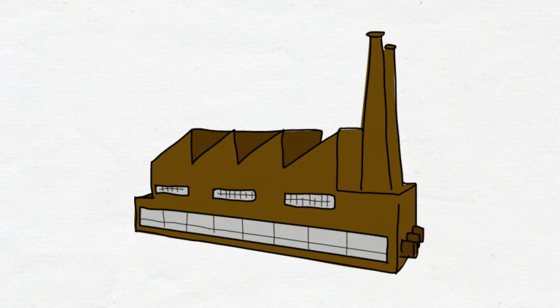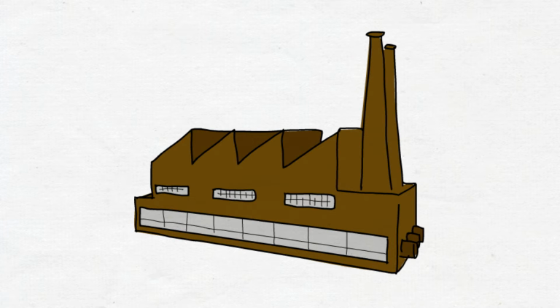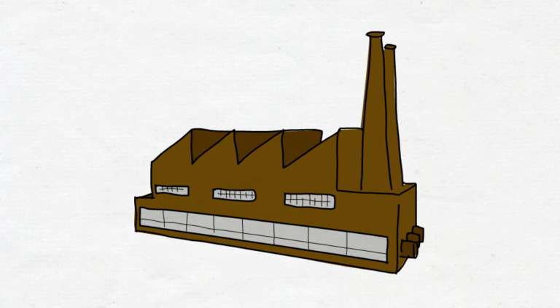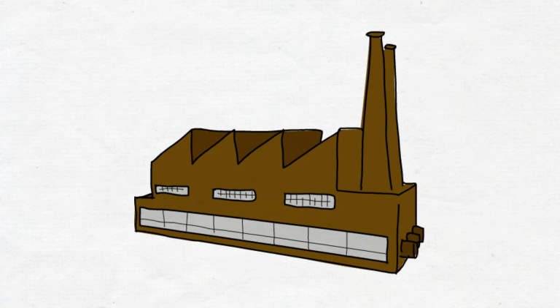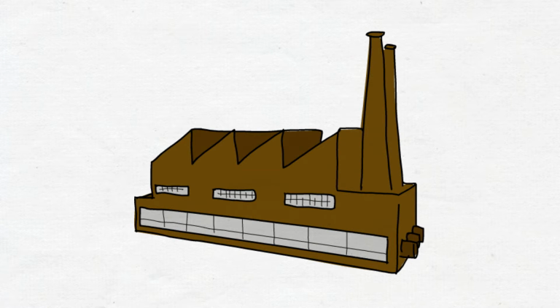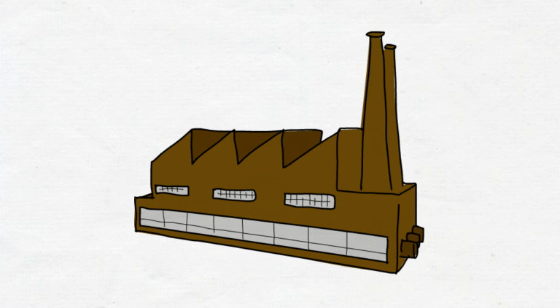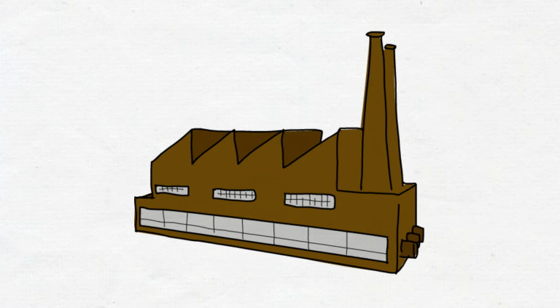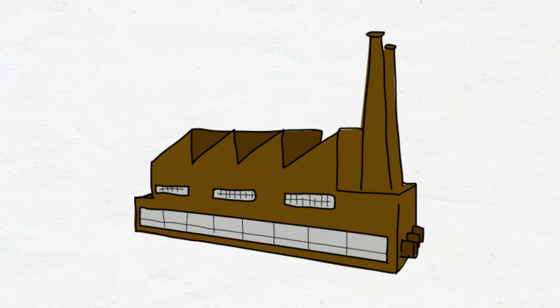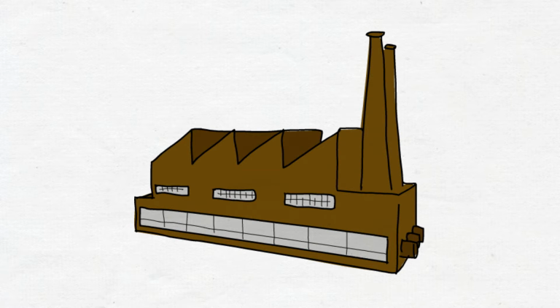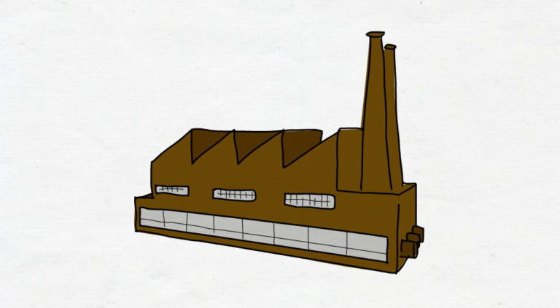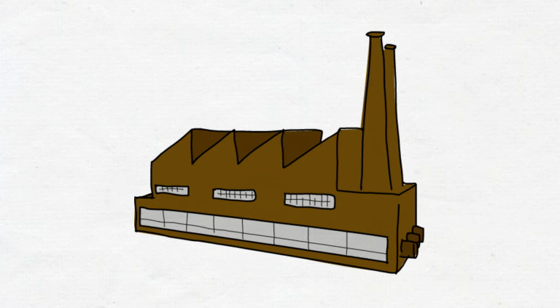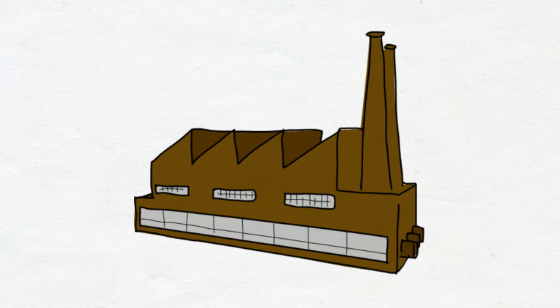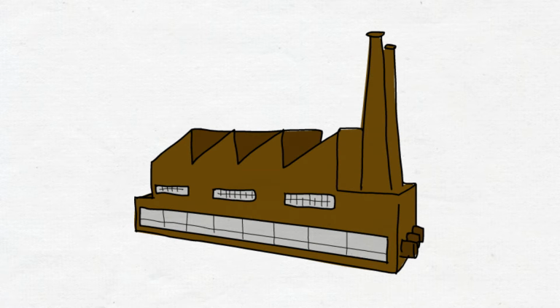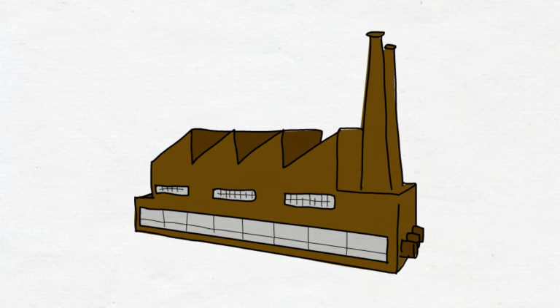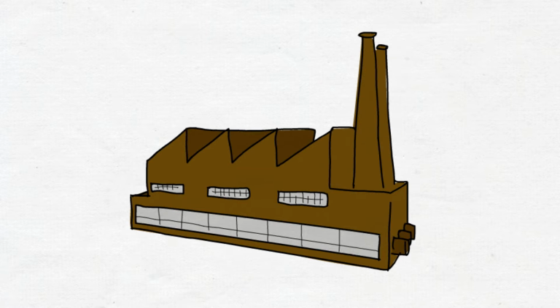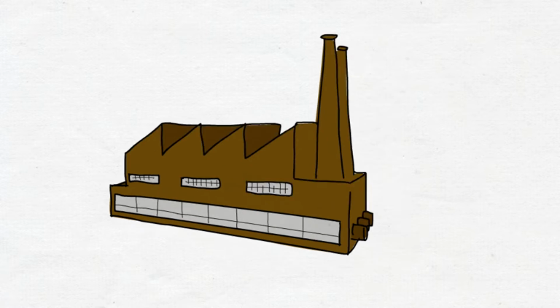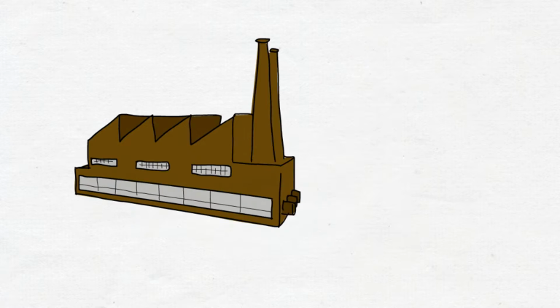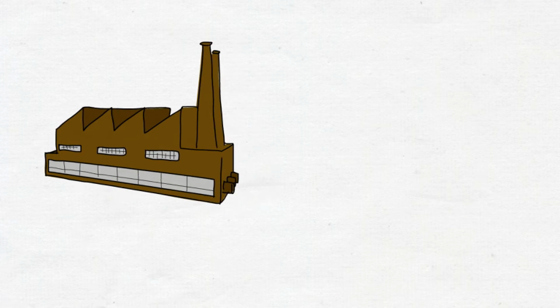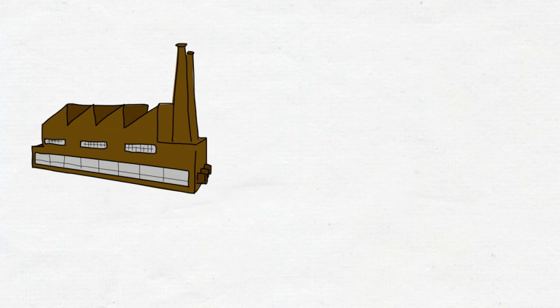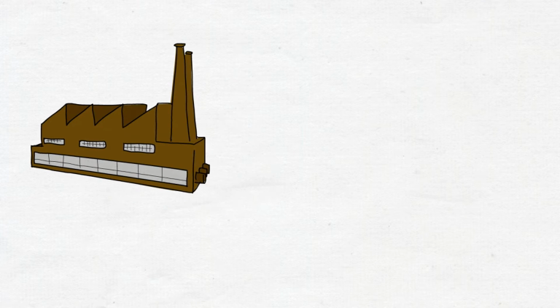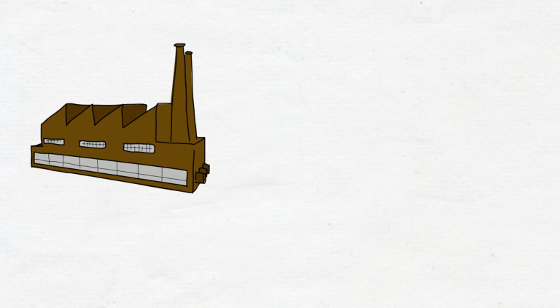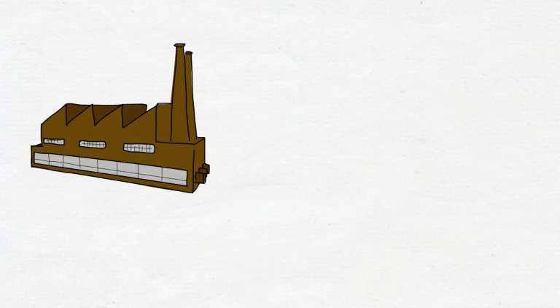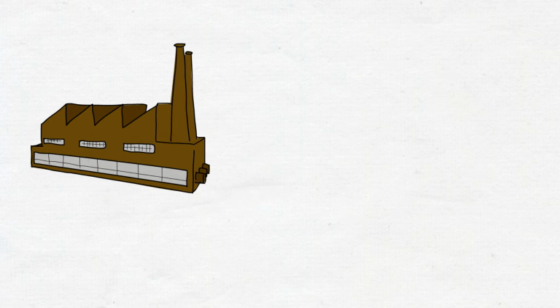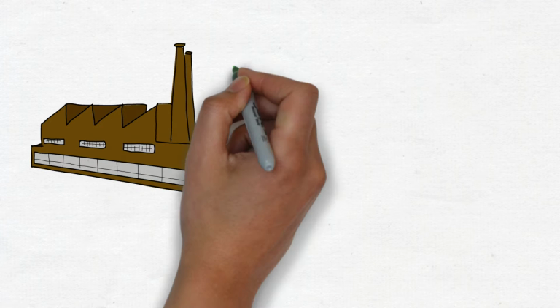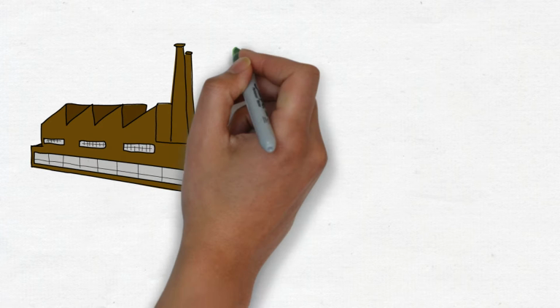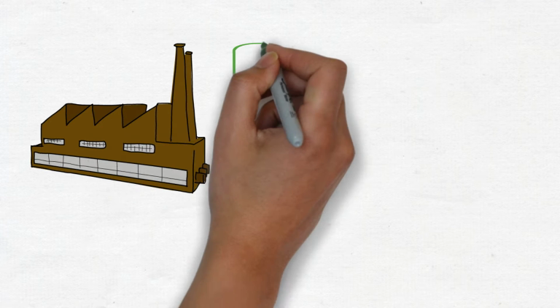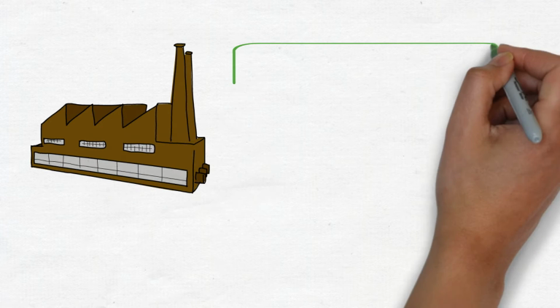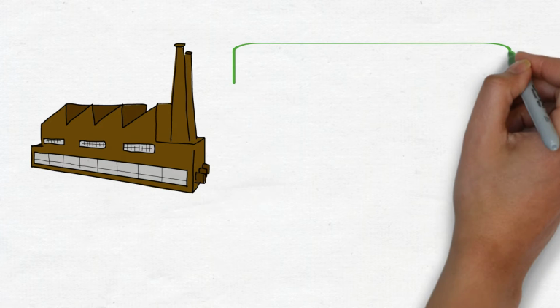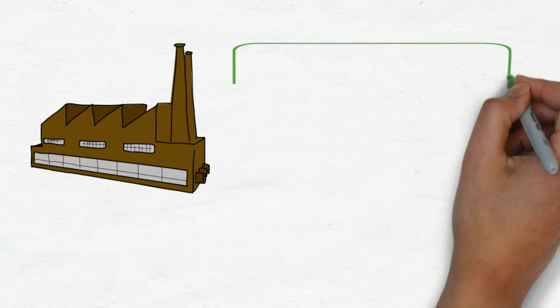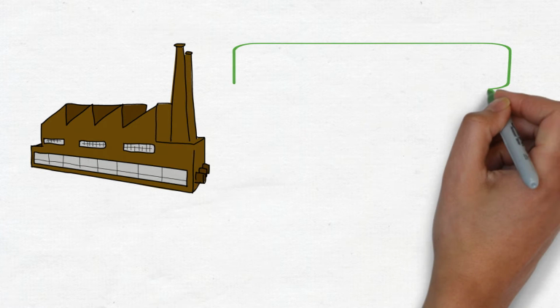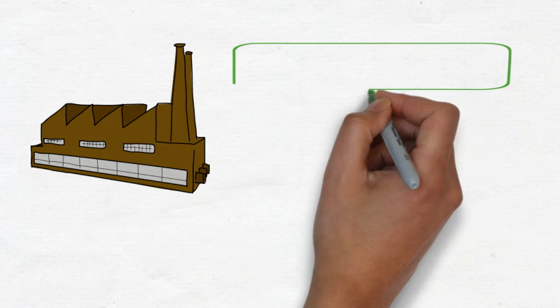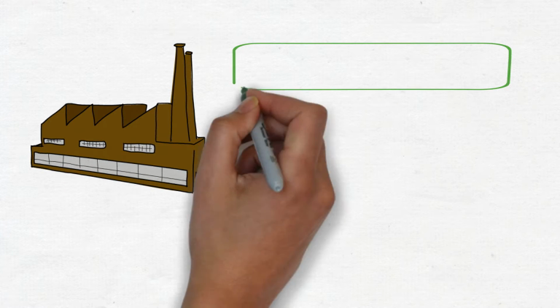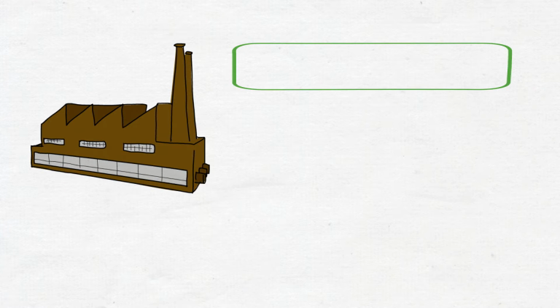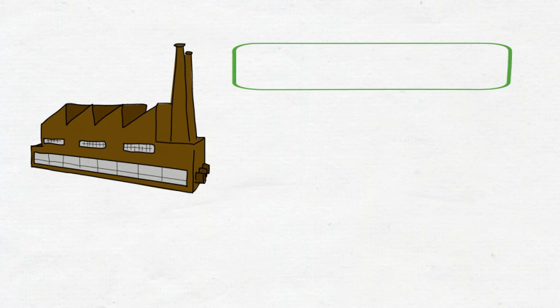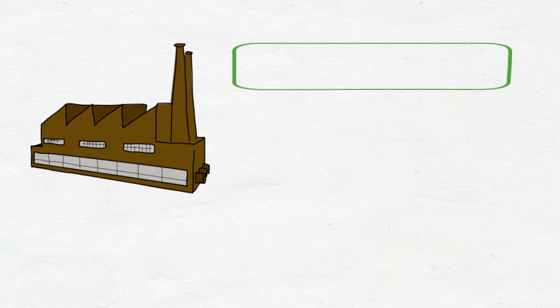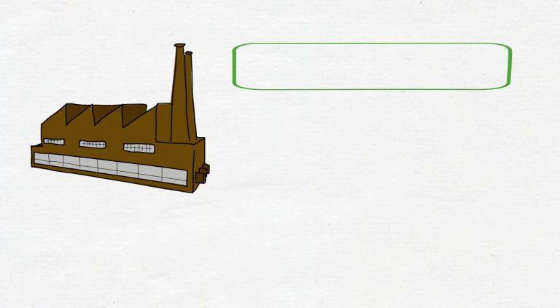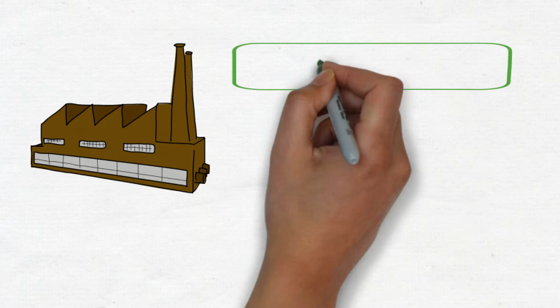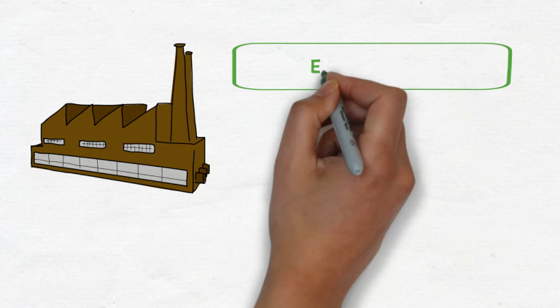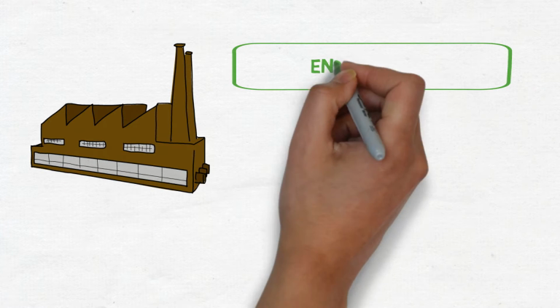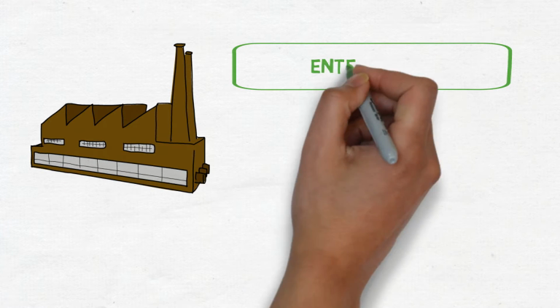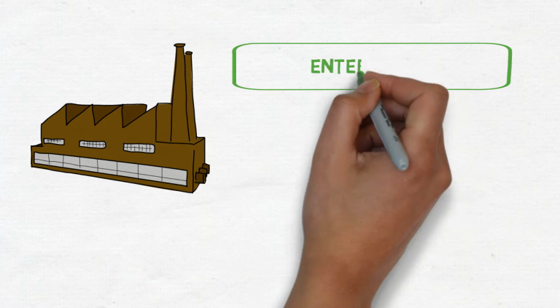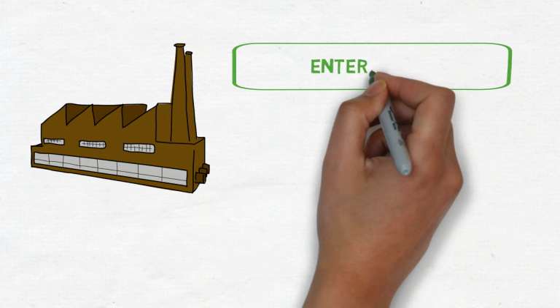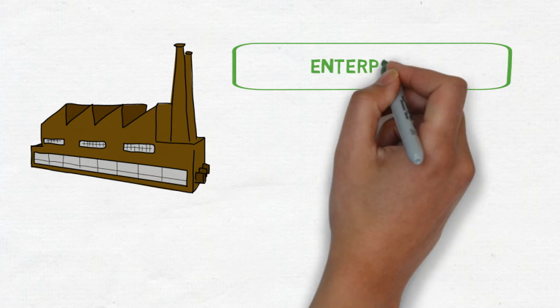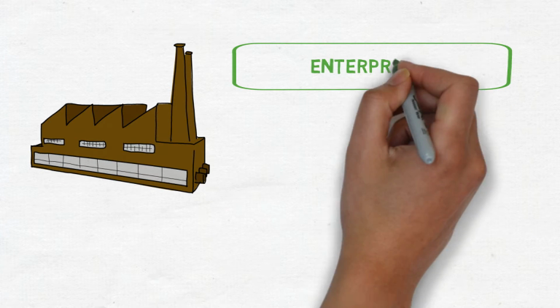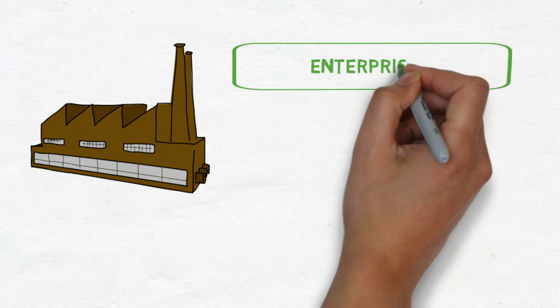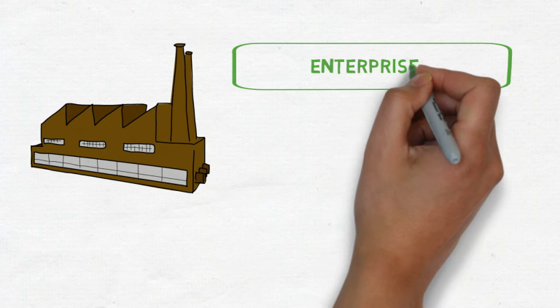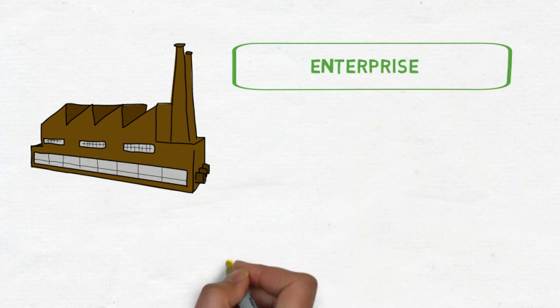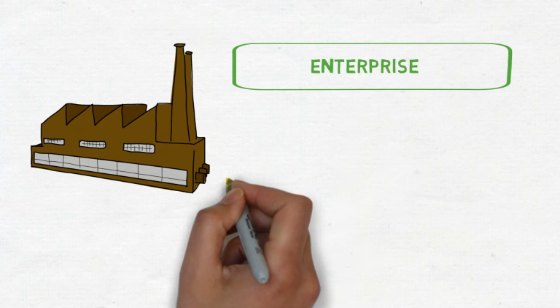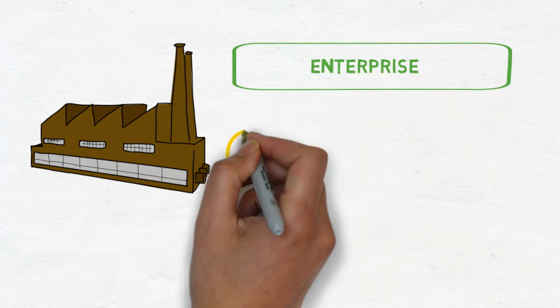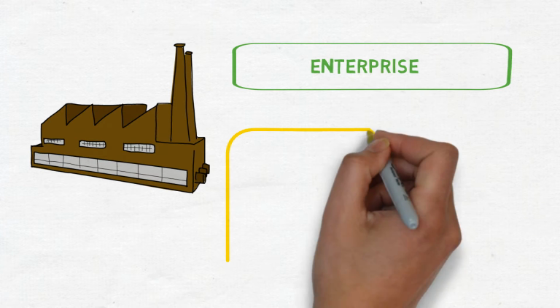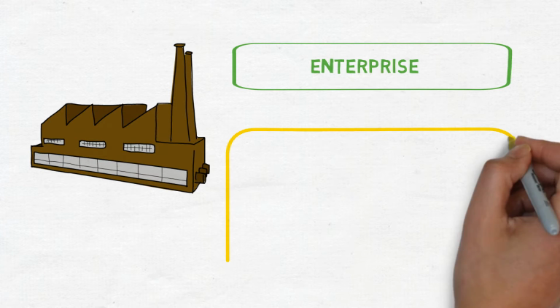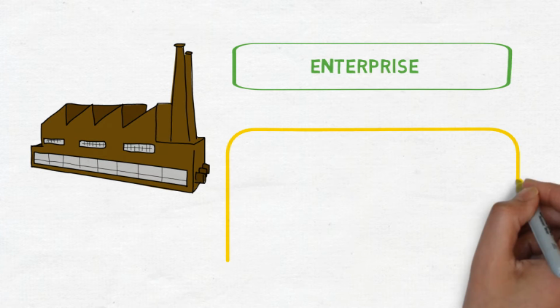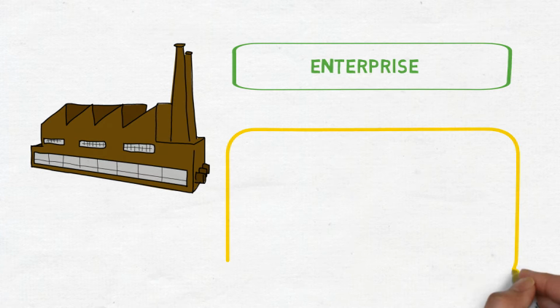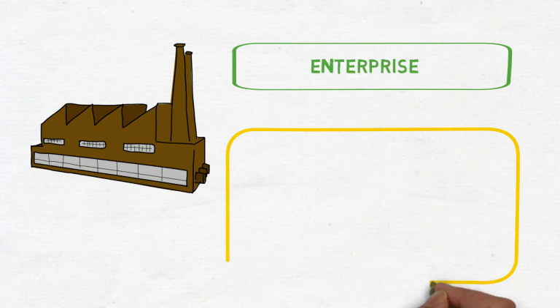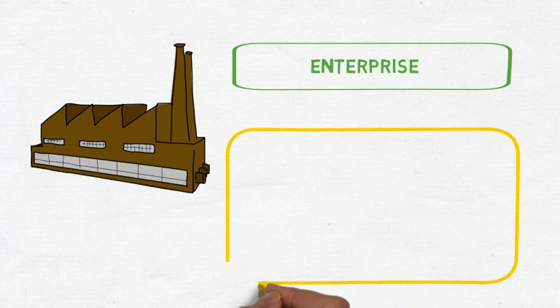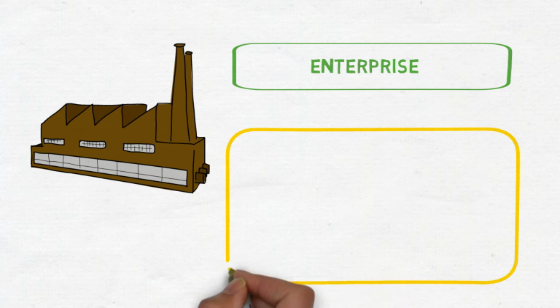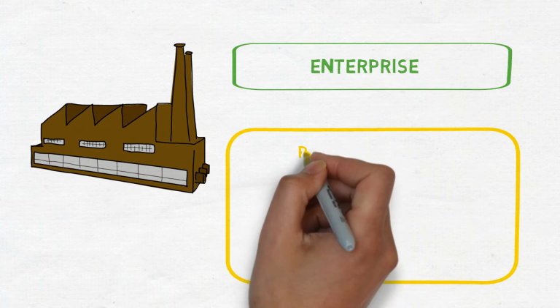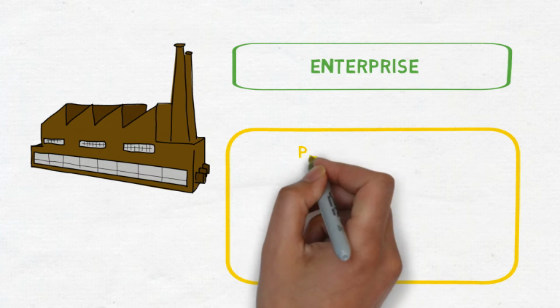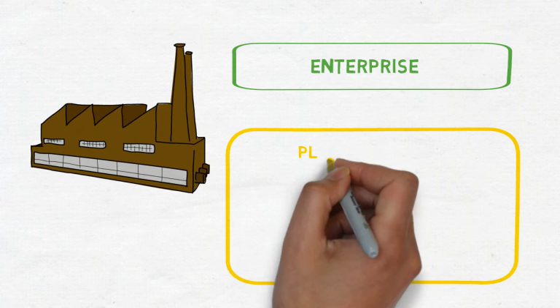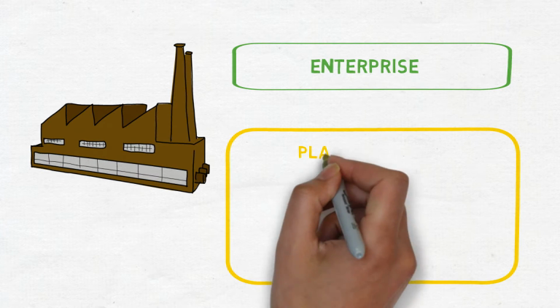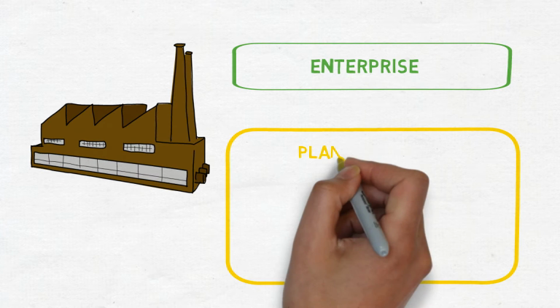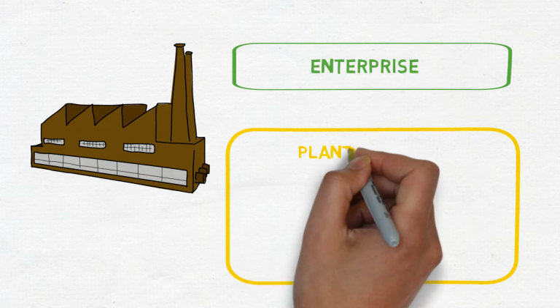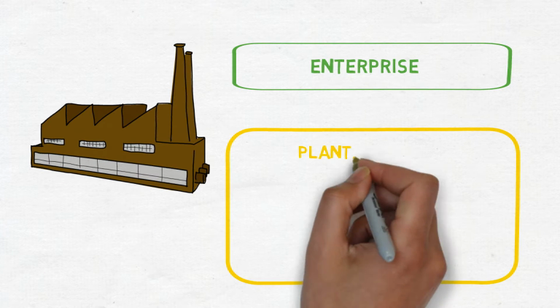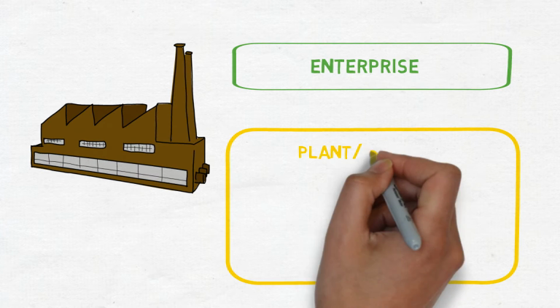To begin to explain what the Connected Enterprise is, we start with the Enterprise level and the Plant and Operations level.